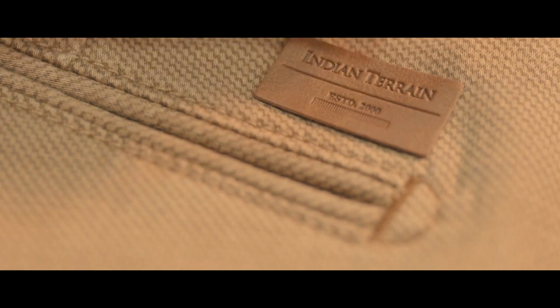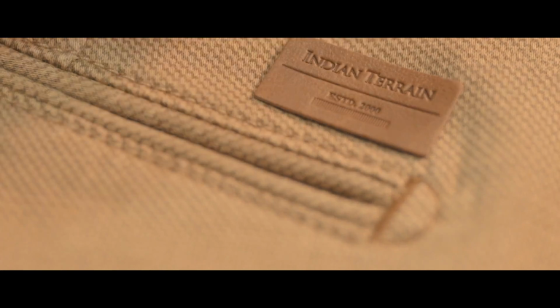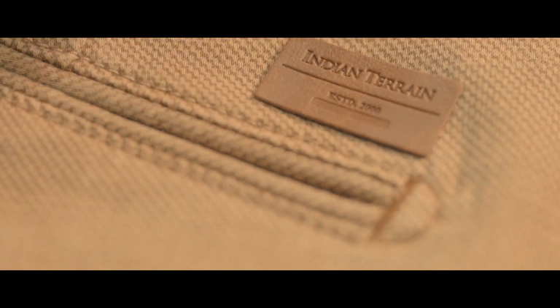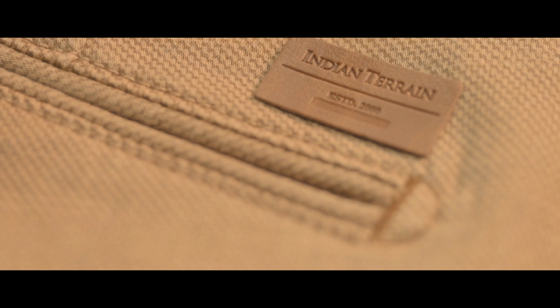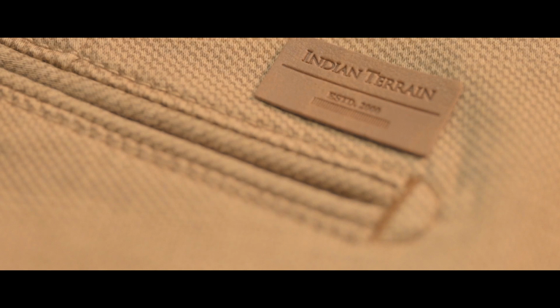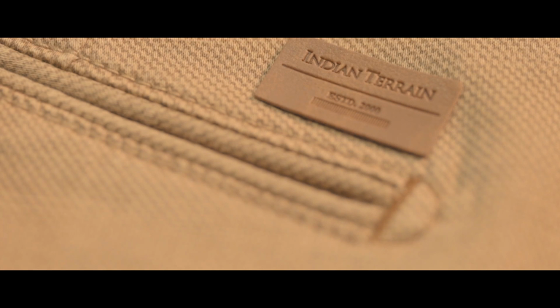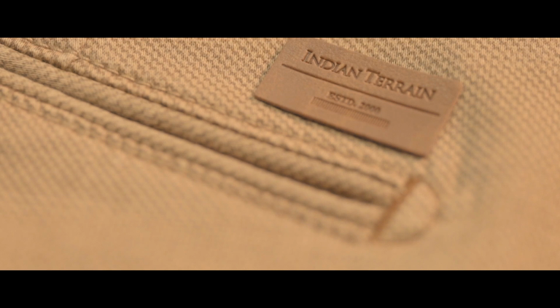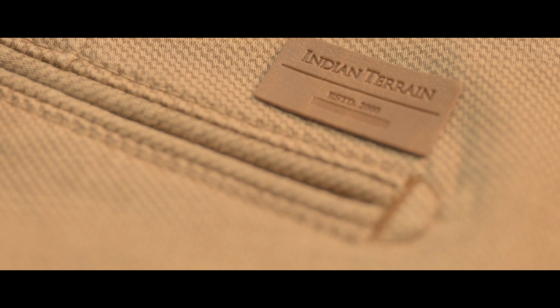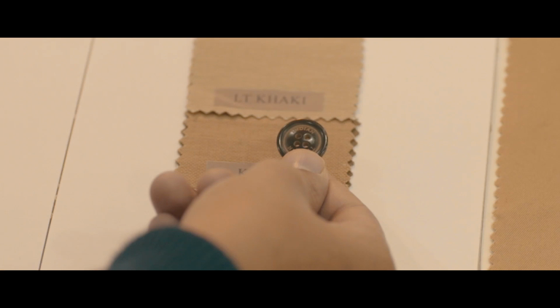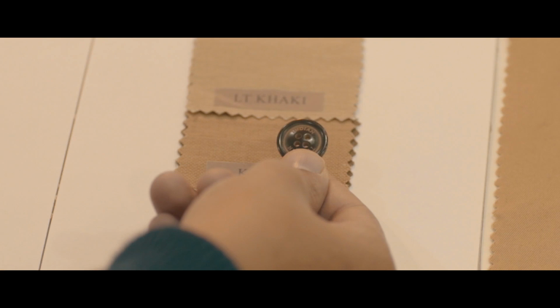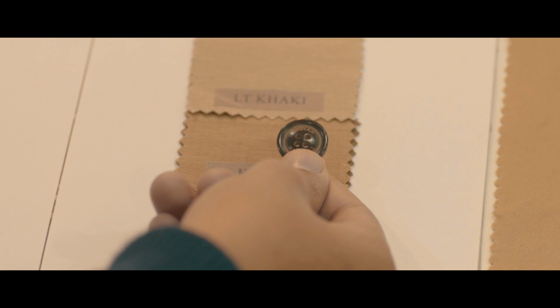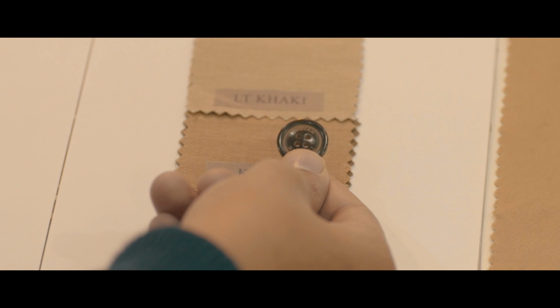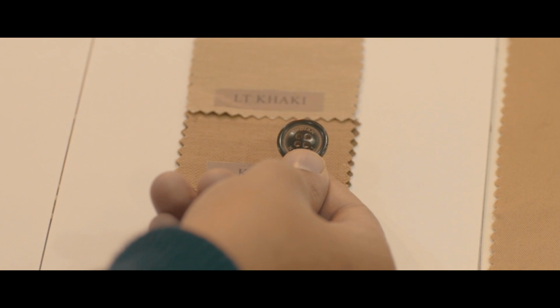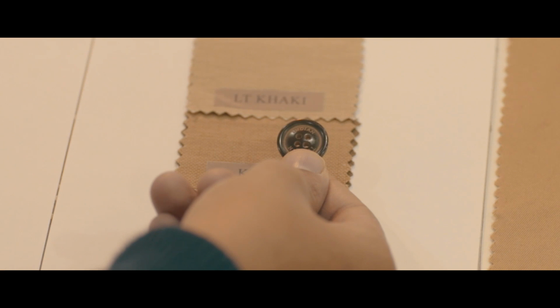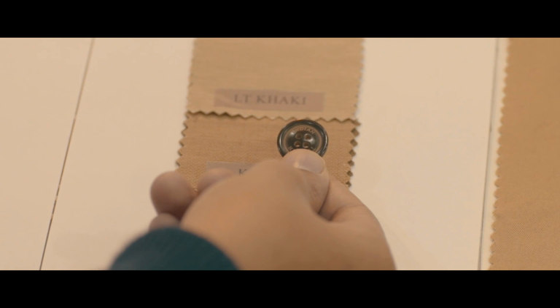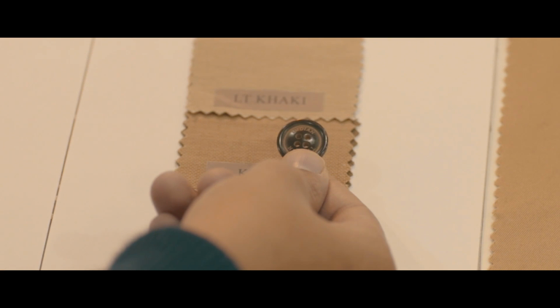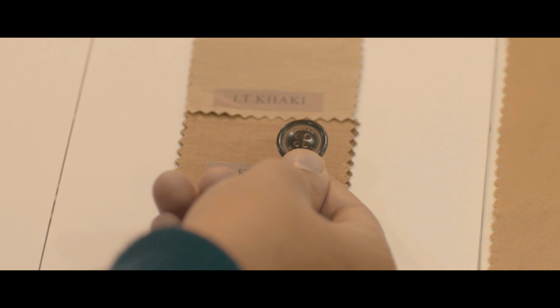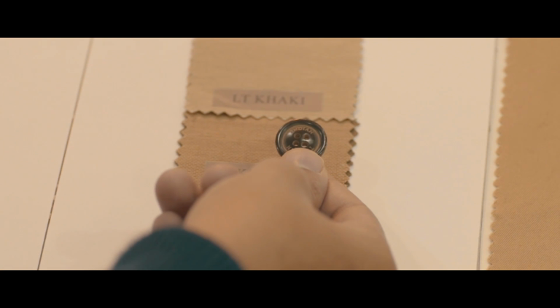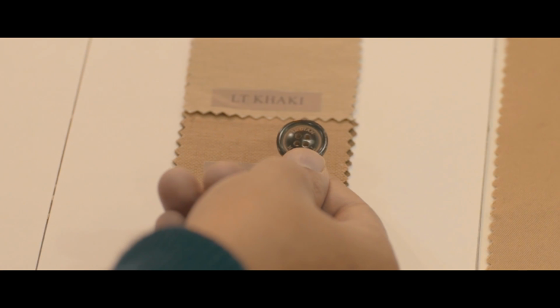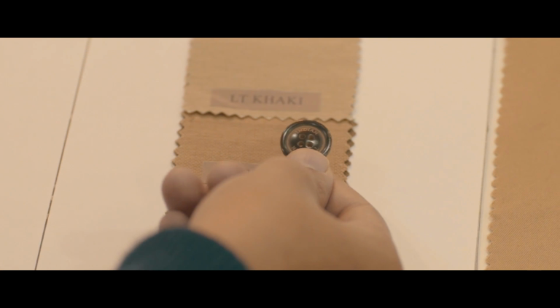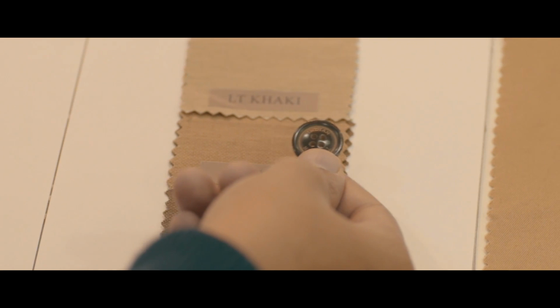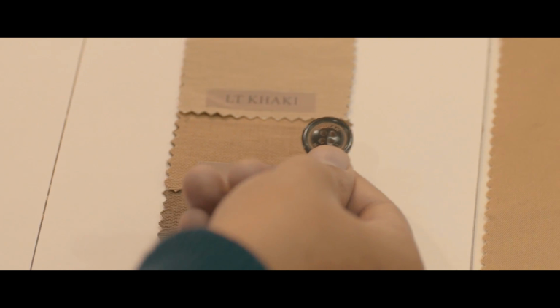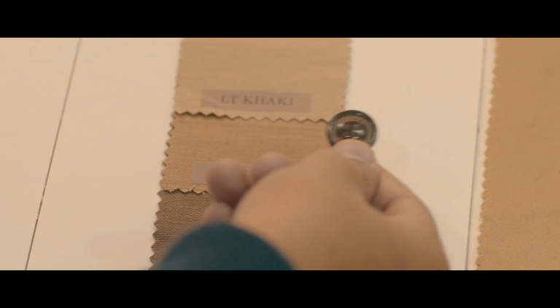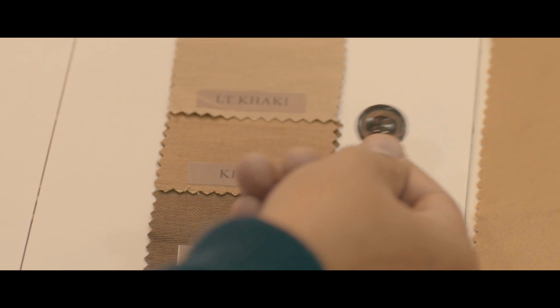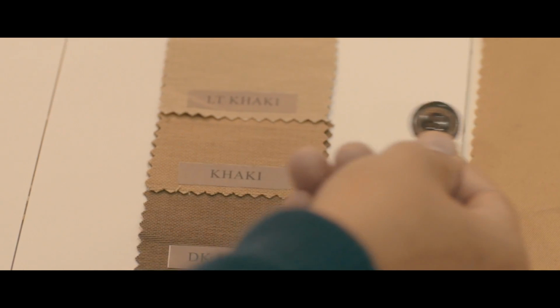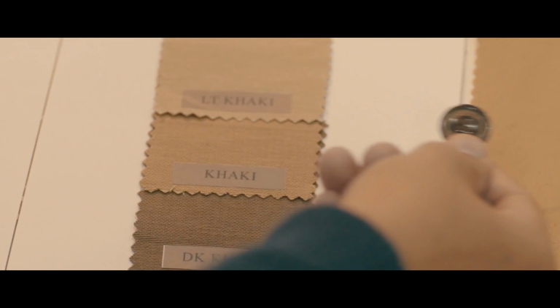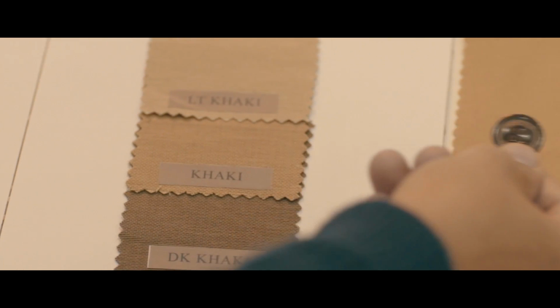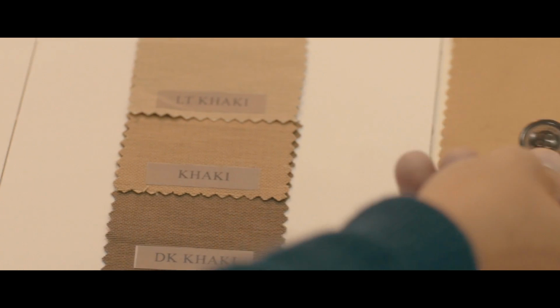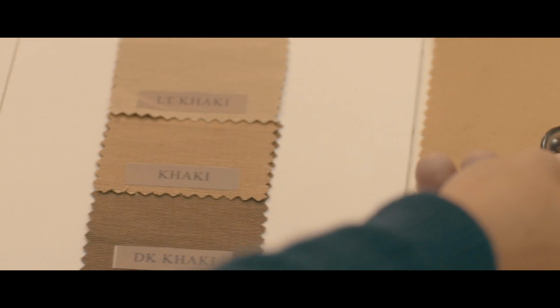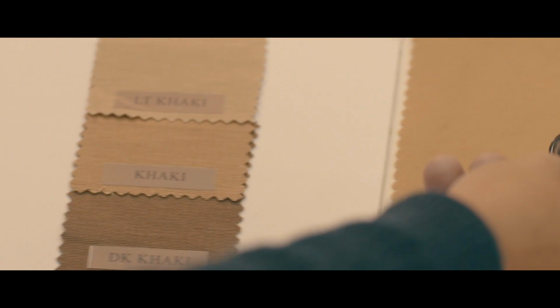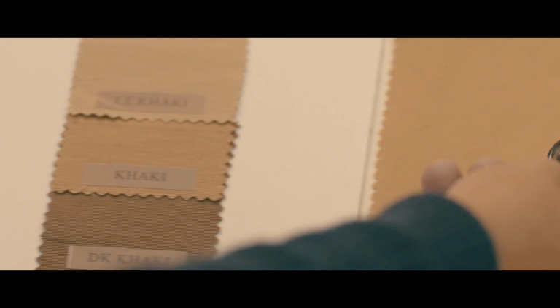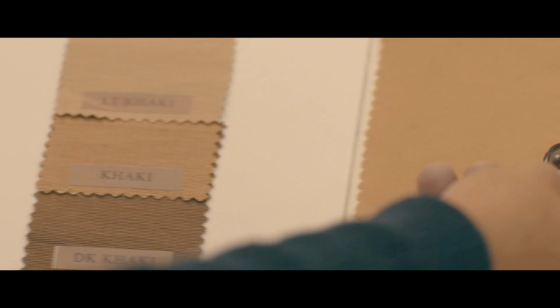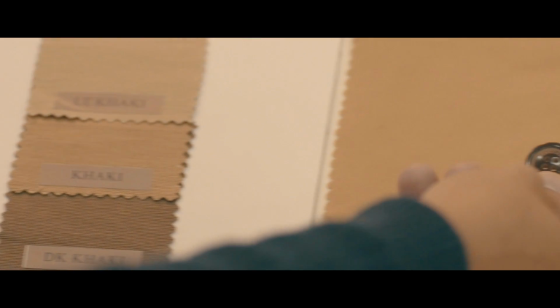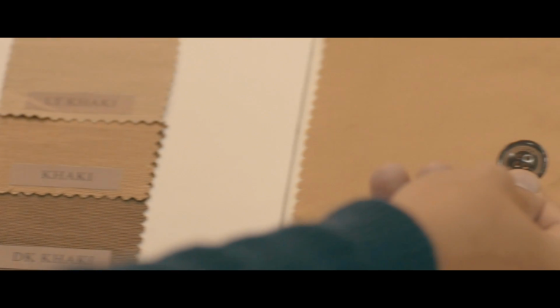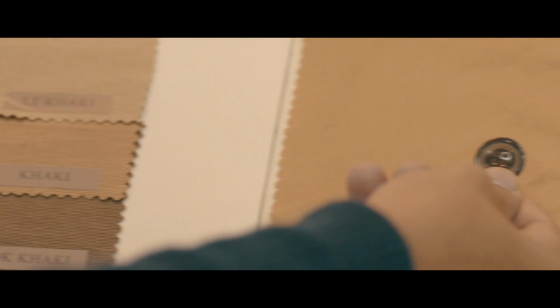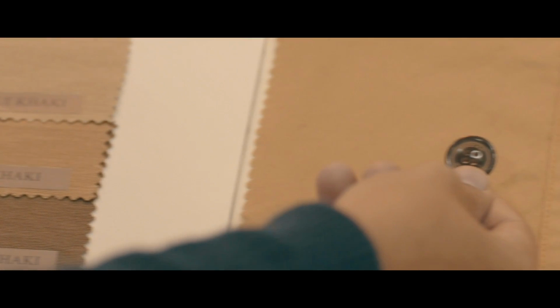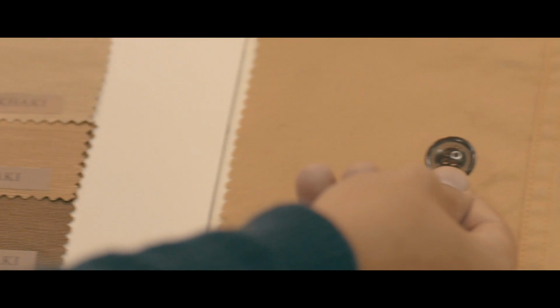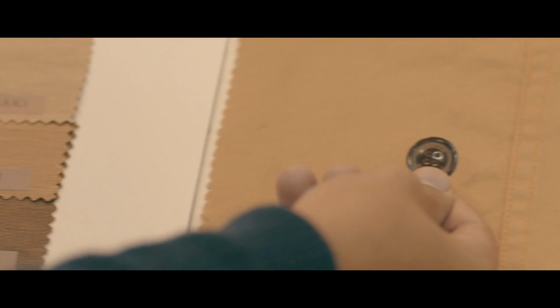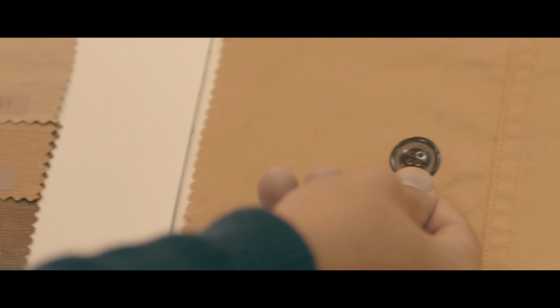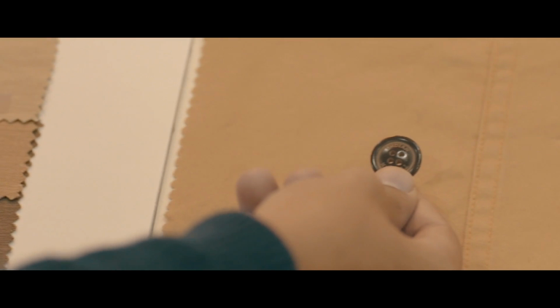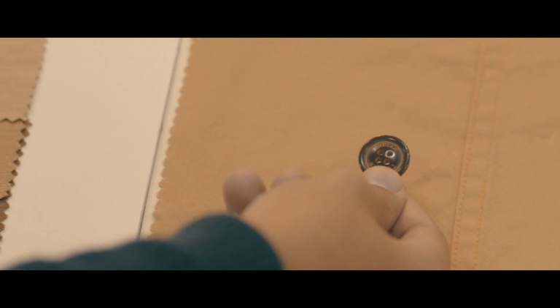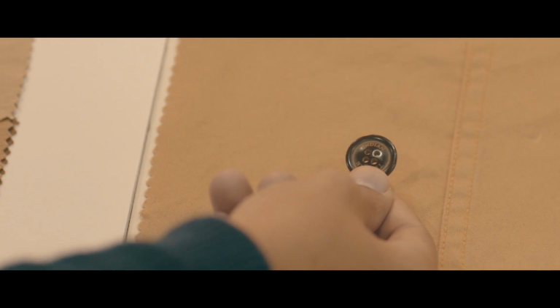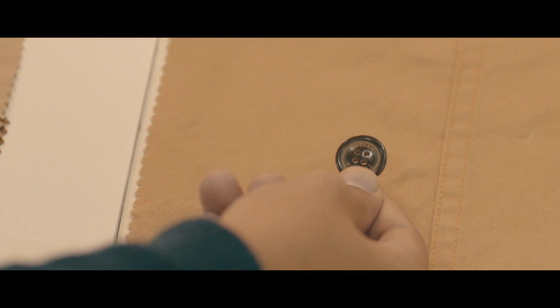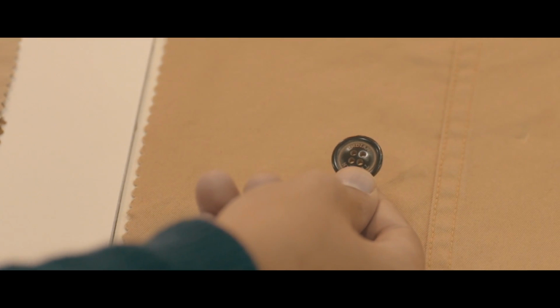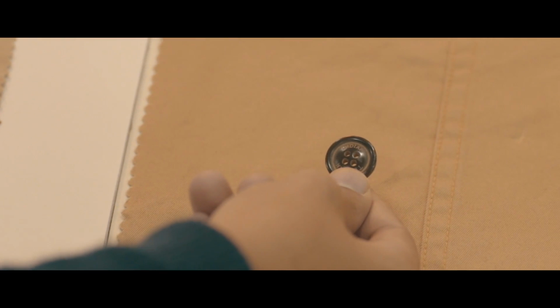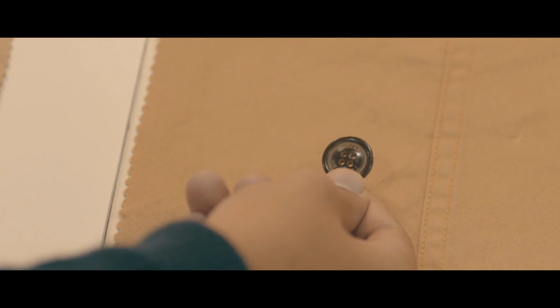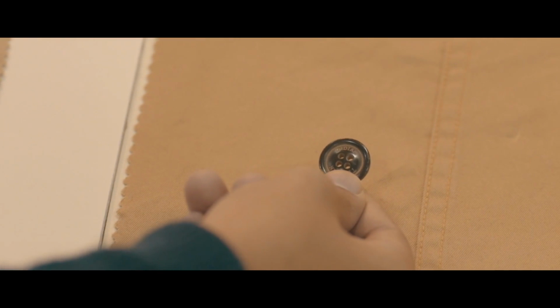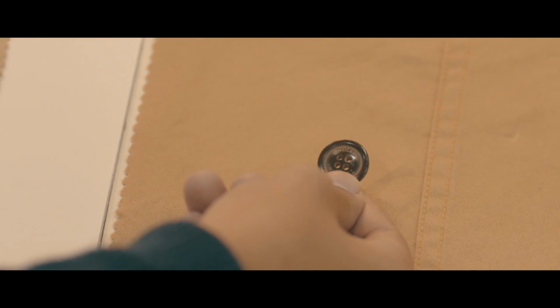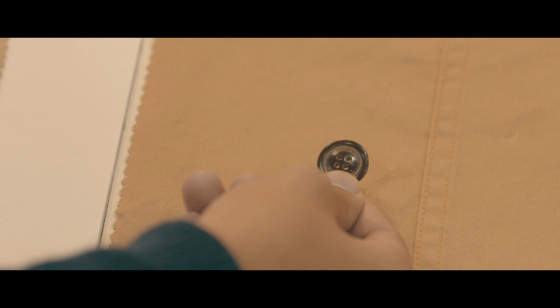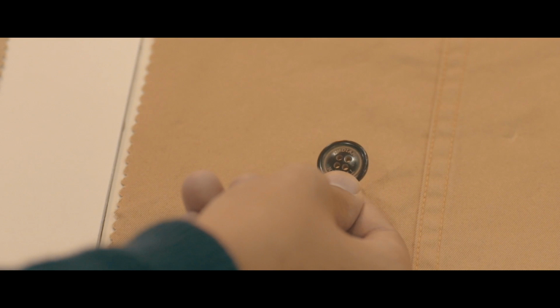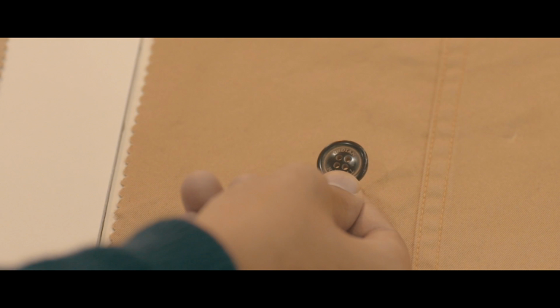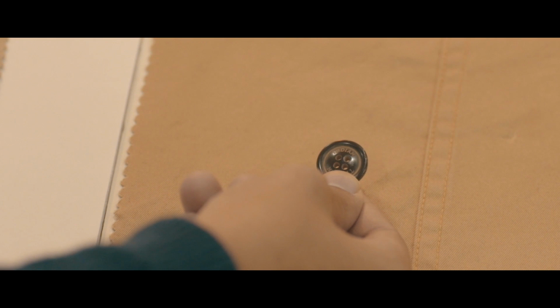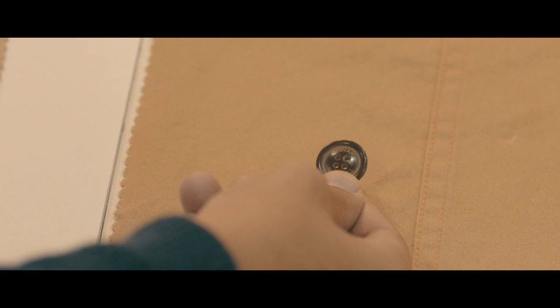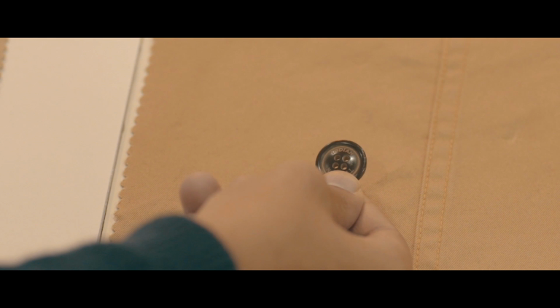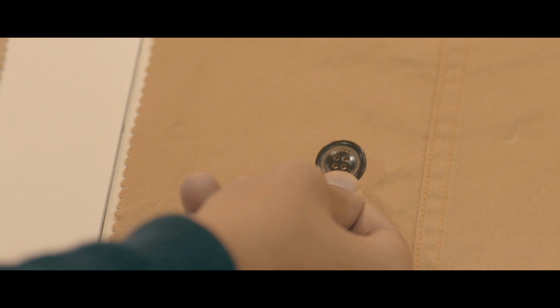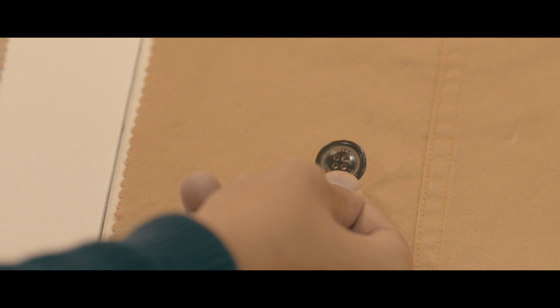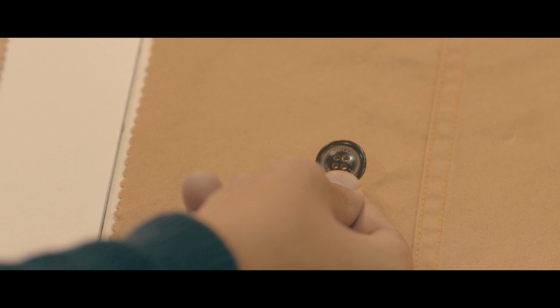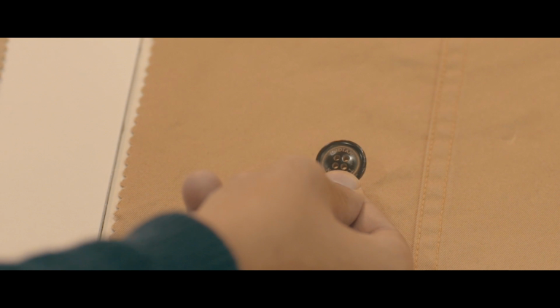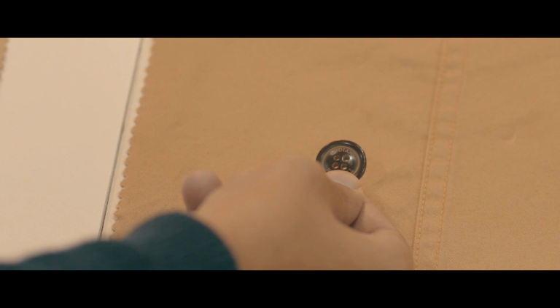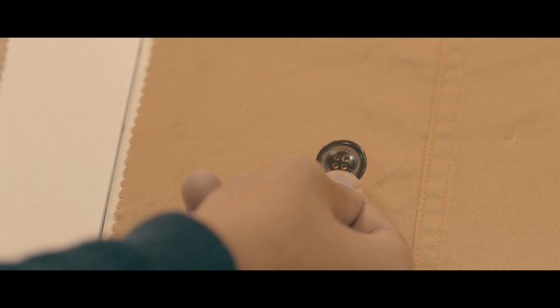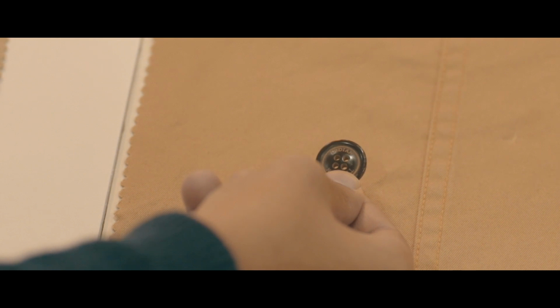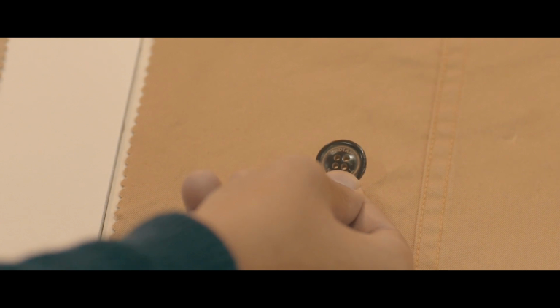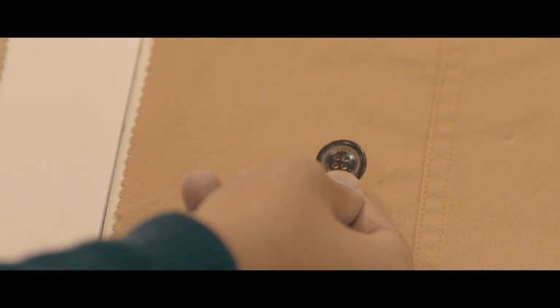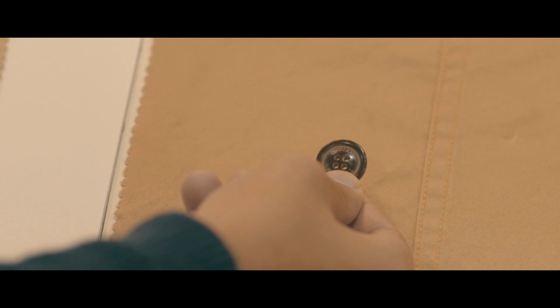It's important to choose the trims, the buttons, the patches wisely. From here, we move to the making of the ultimate khakis.